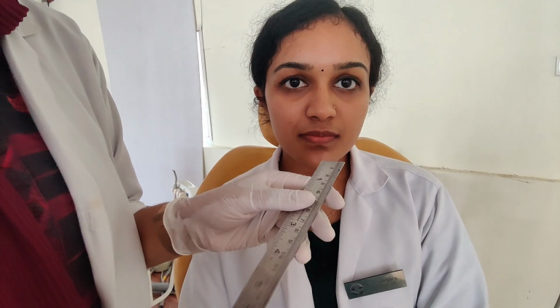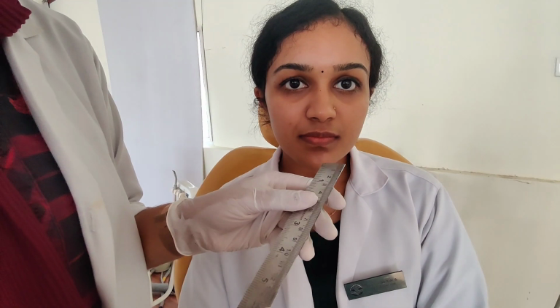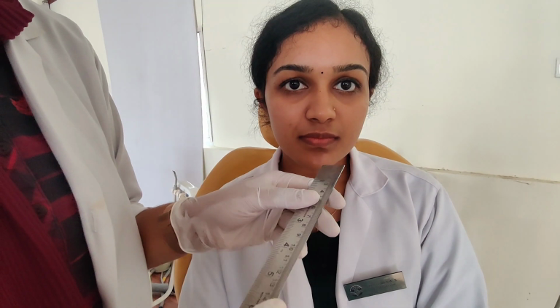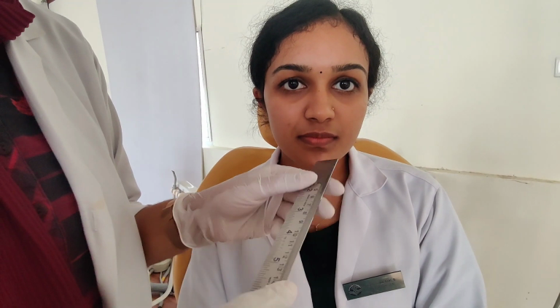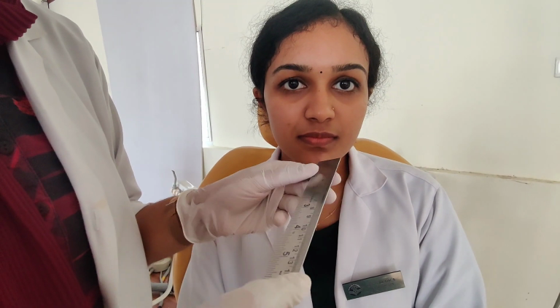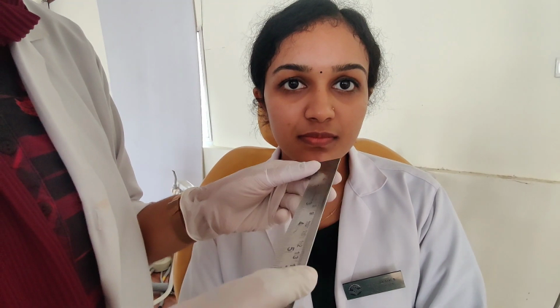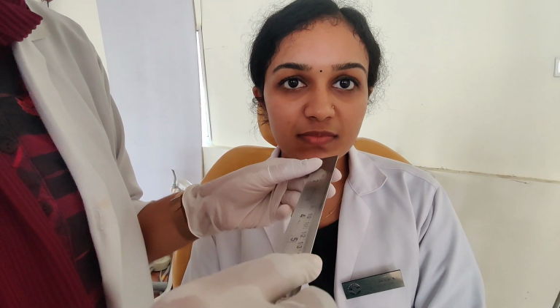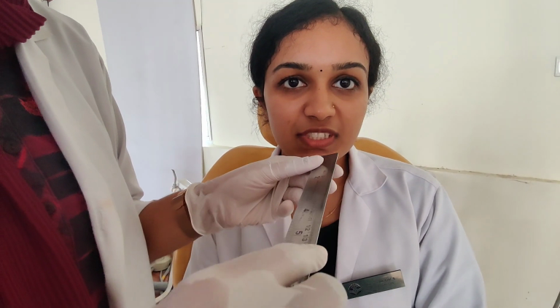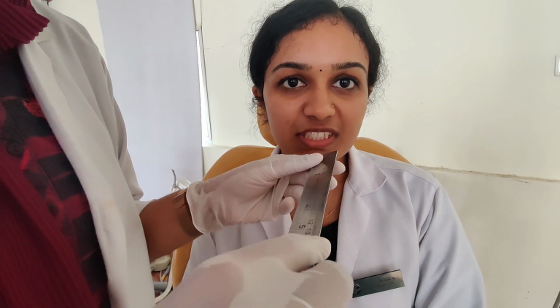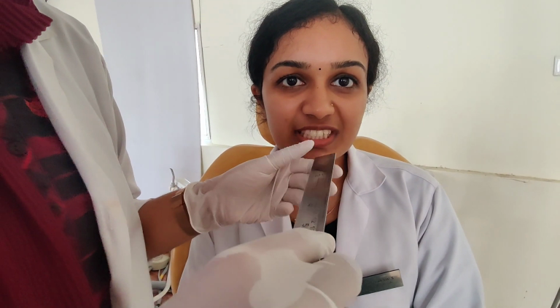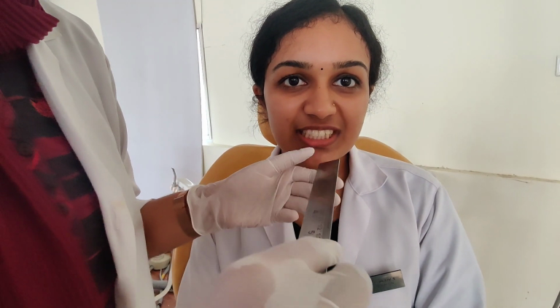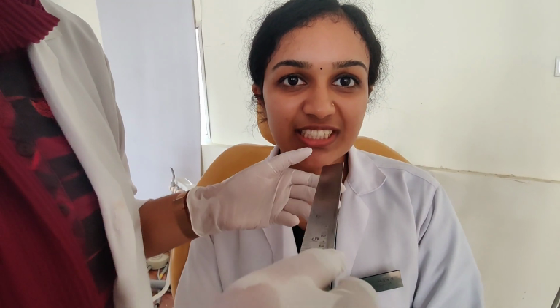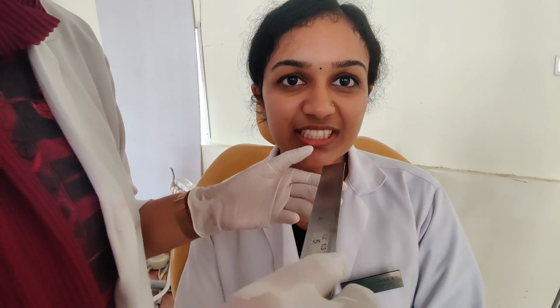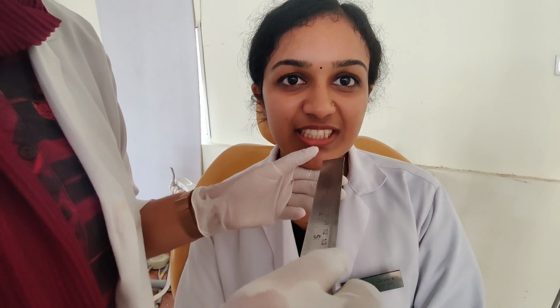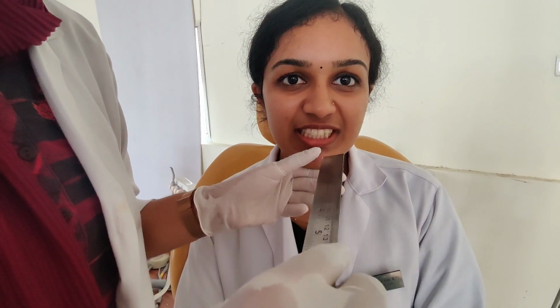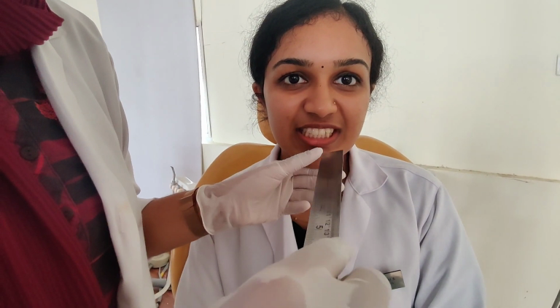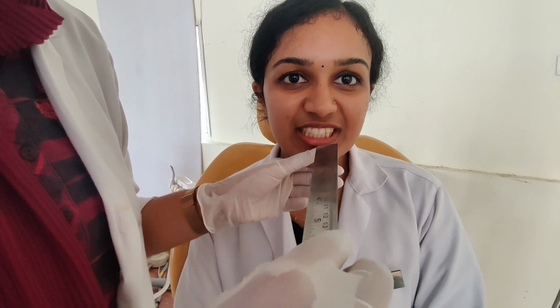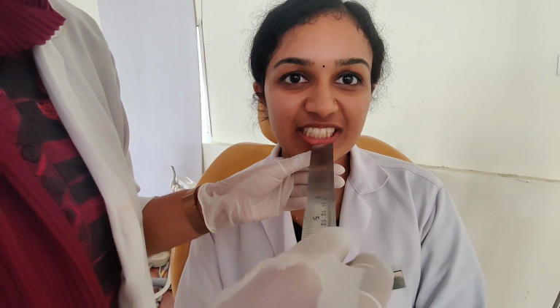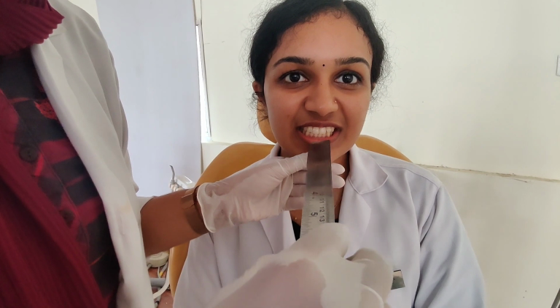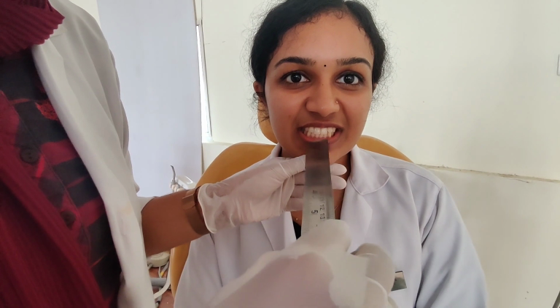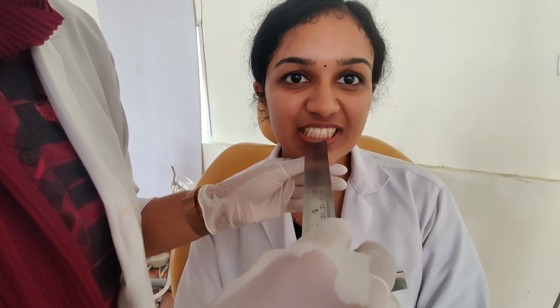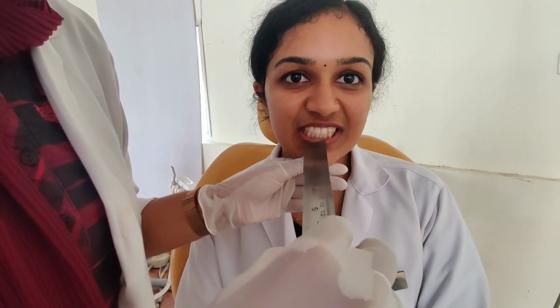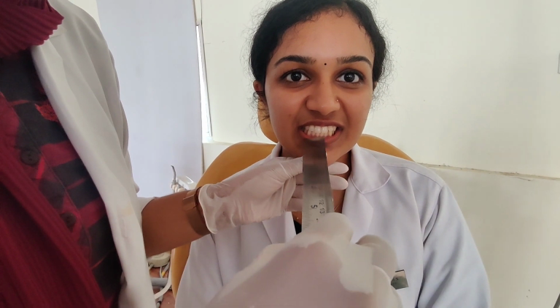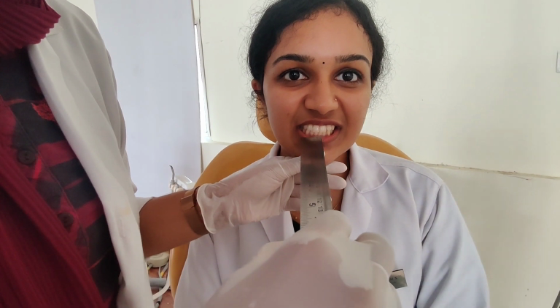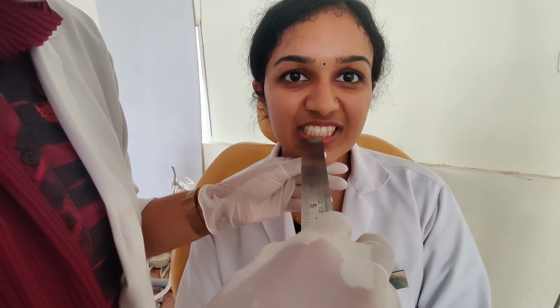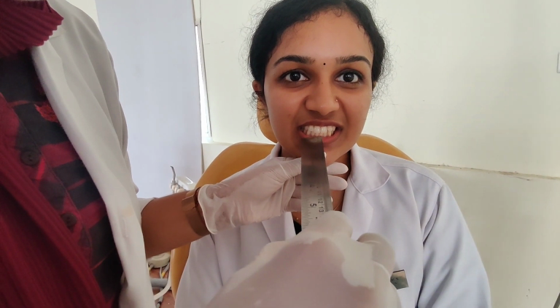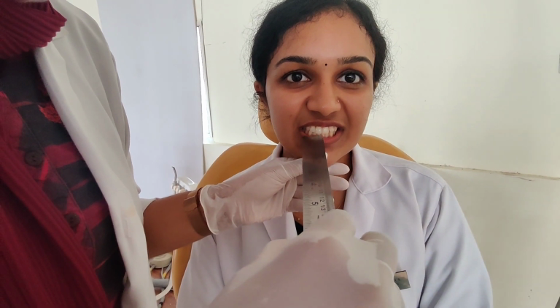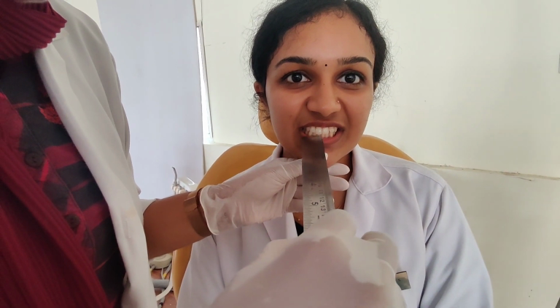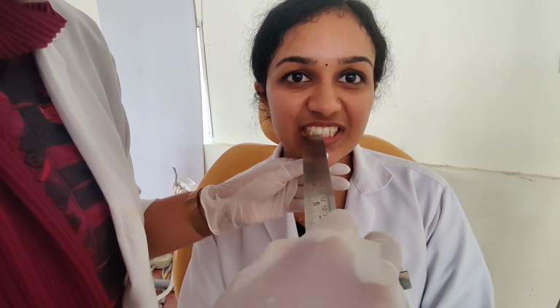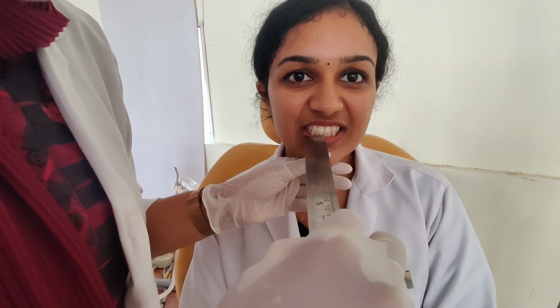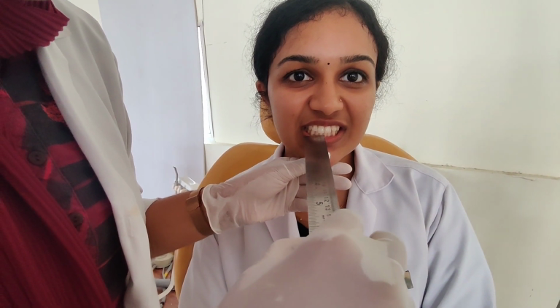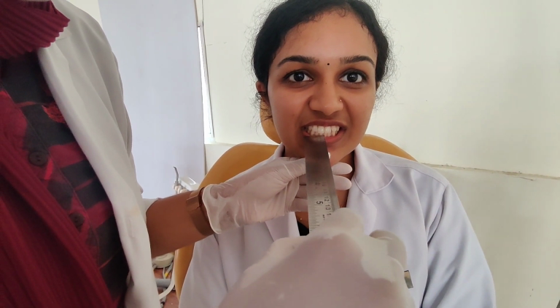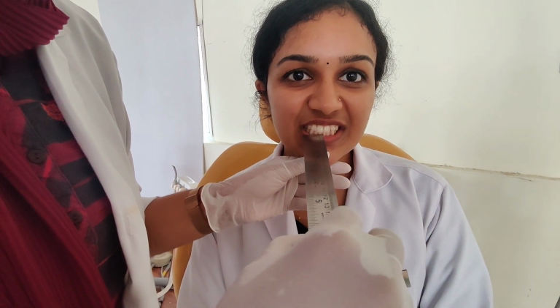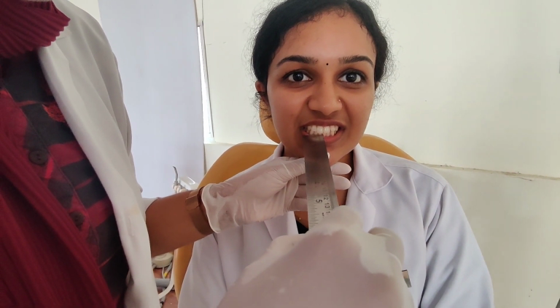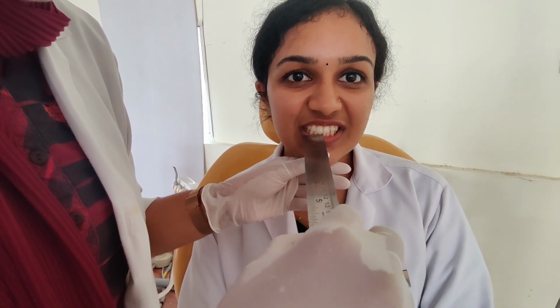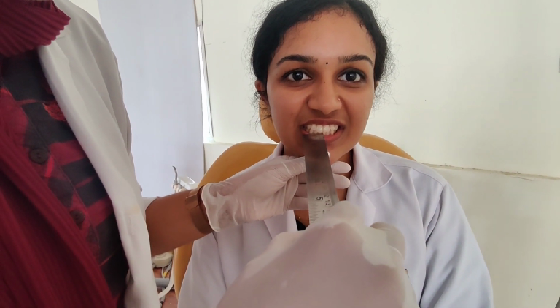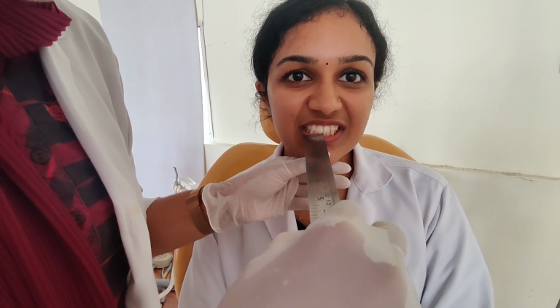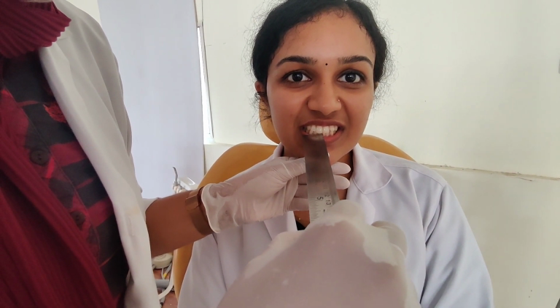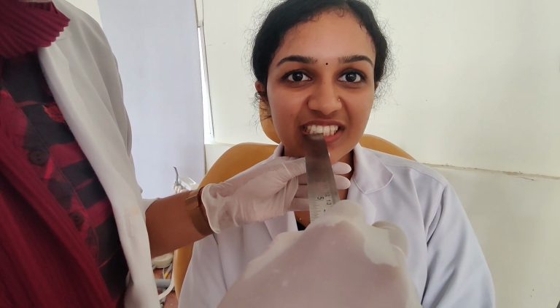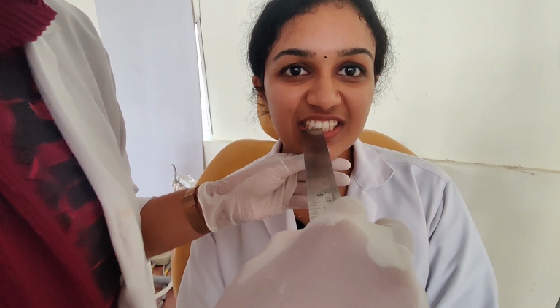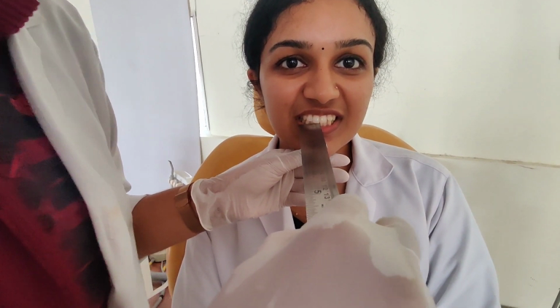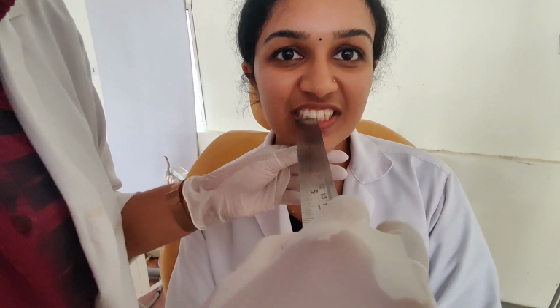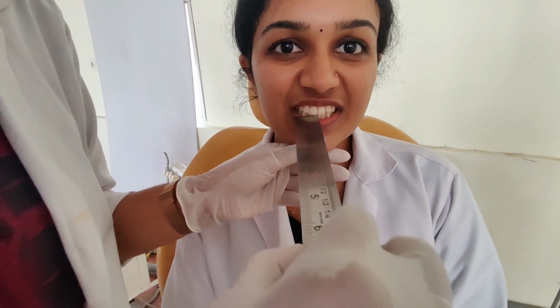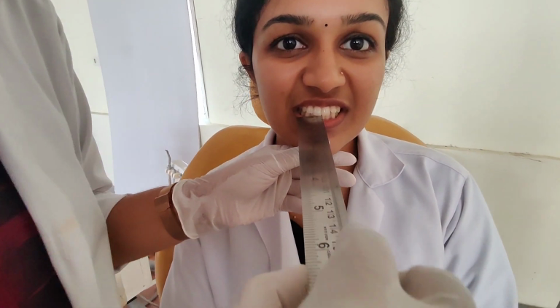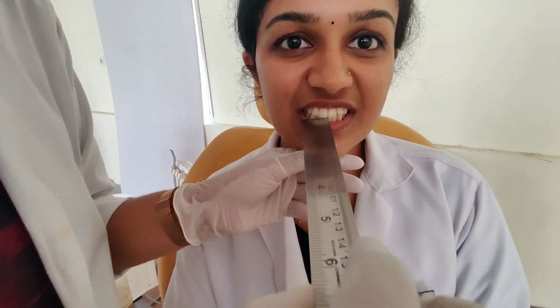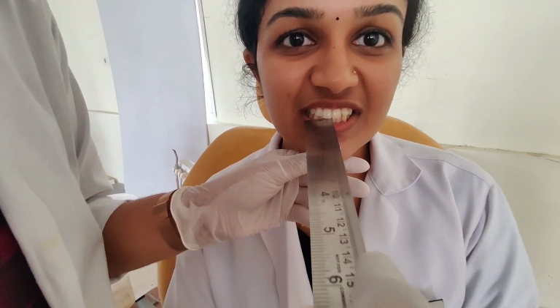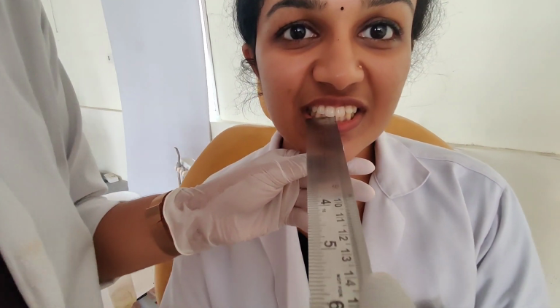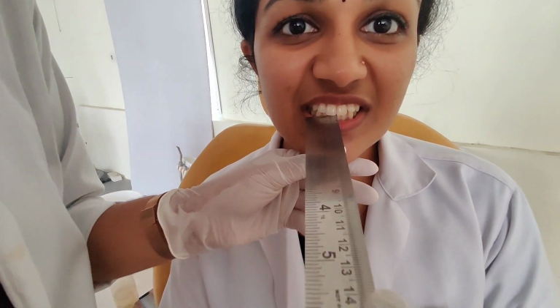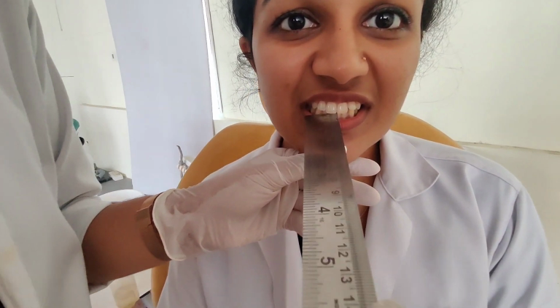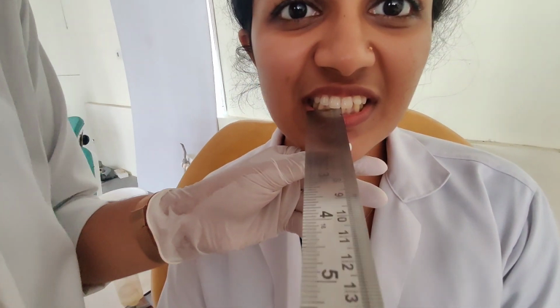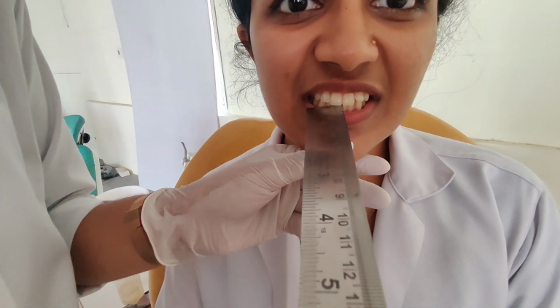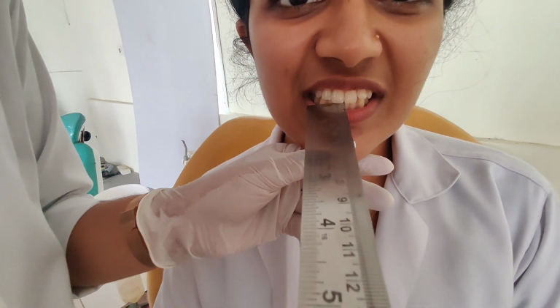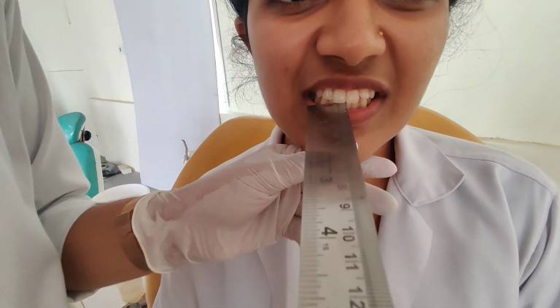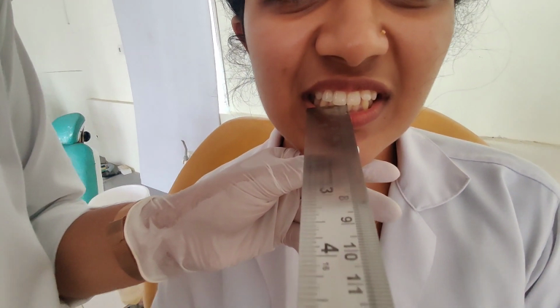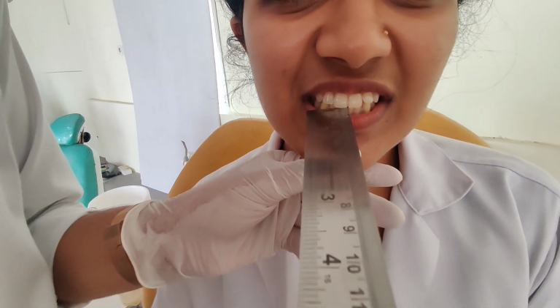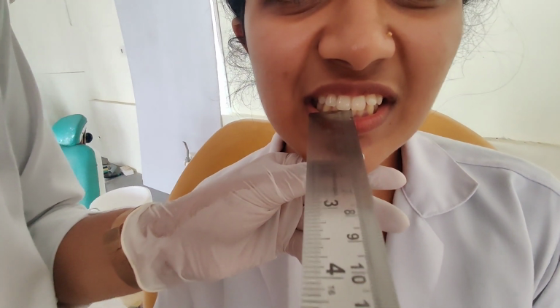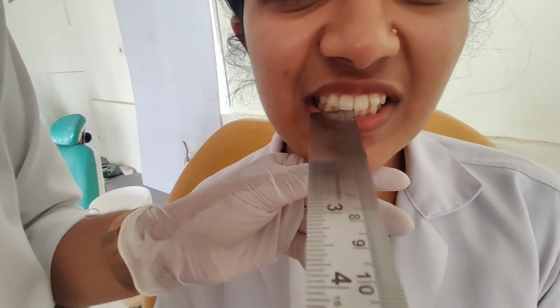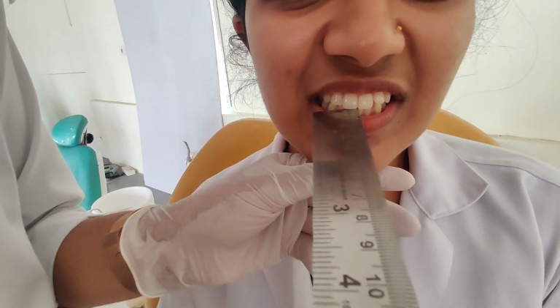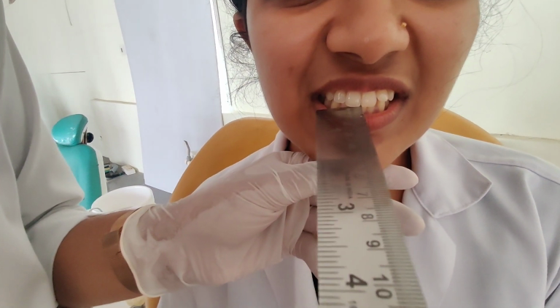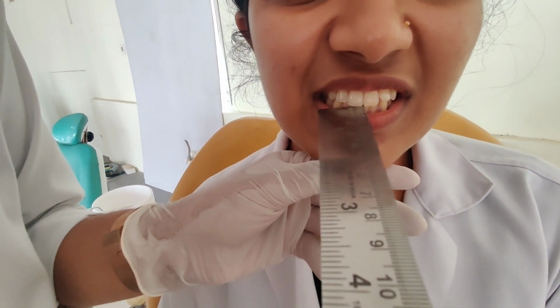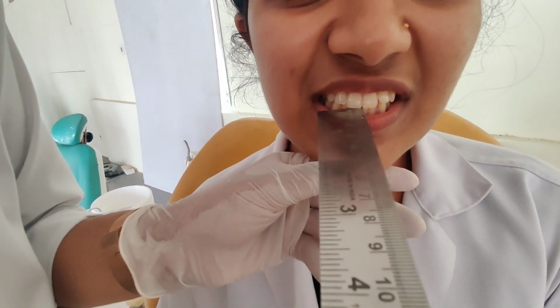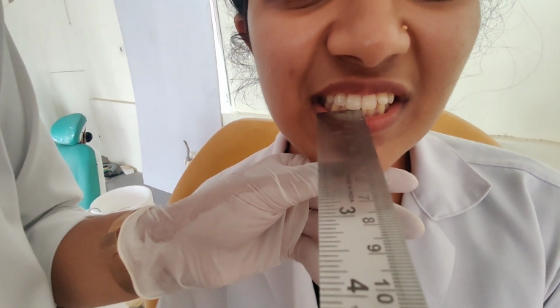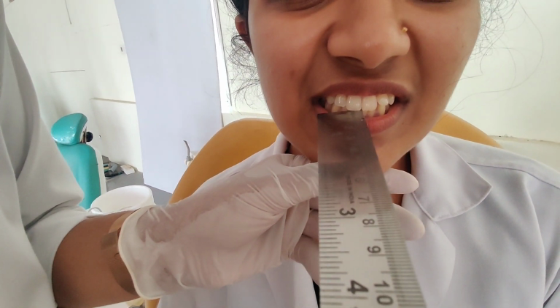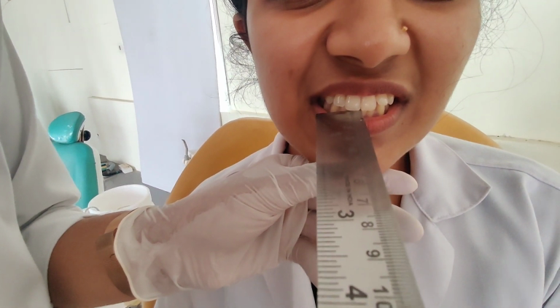Overjet can also be measured using a ruler. Take a ruler and measure the distance as done previously with the William's probe.